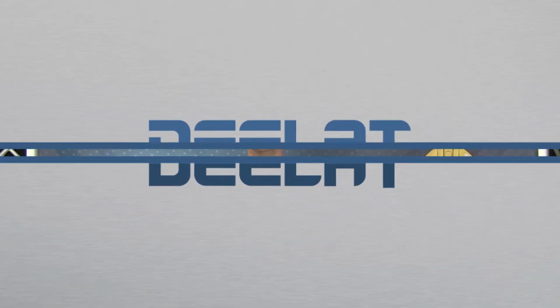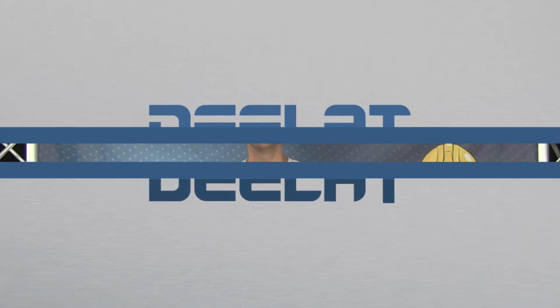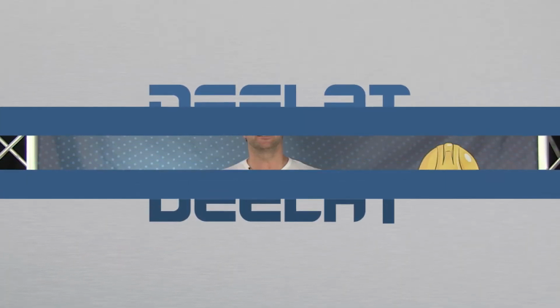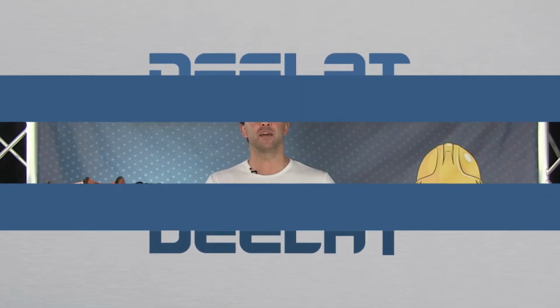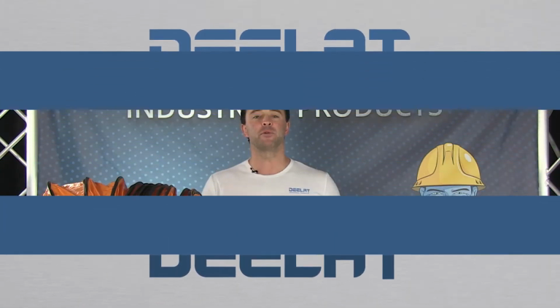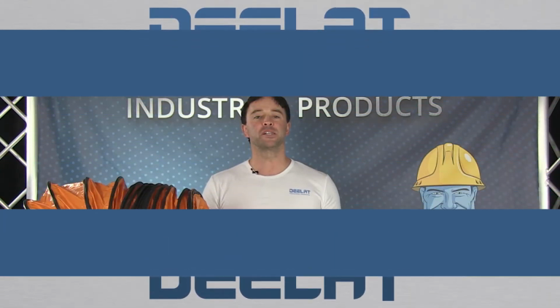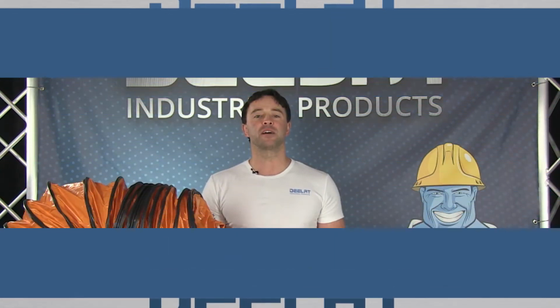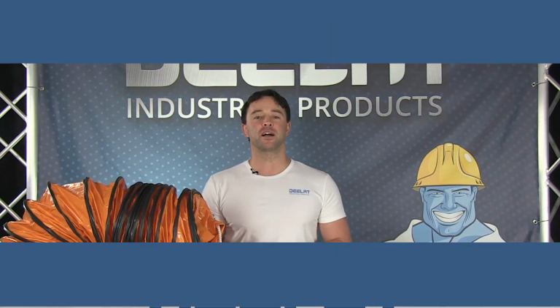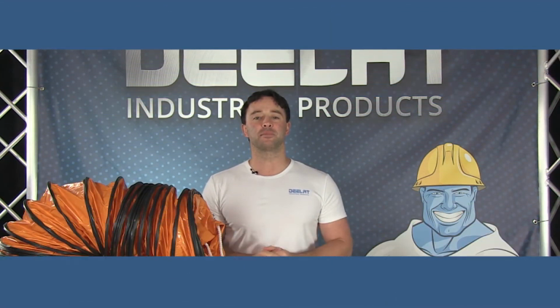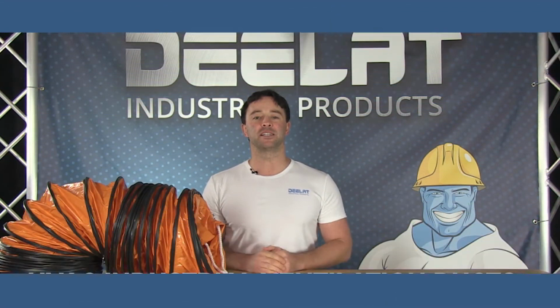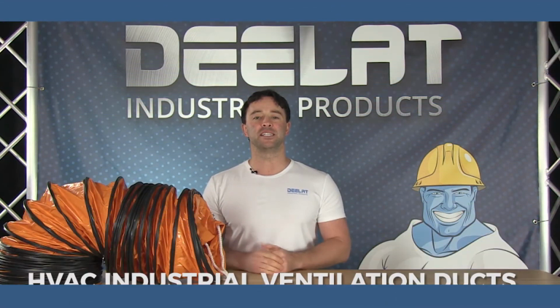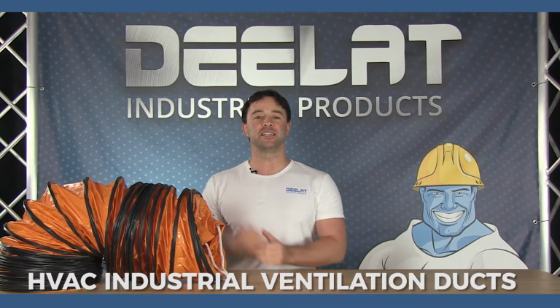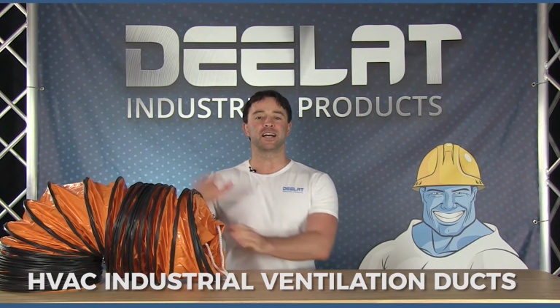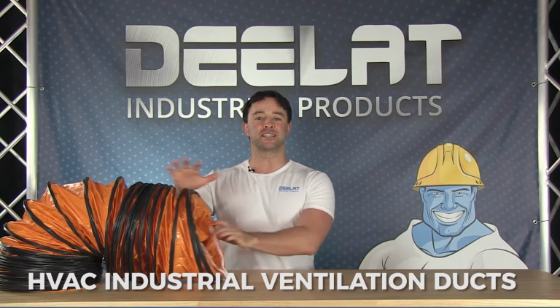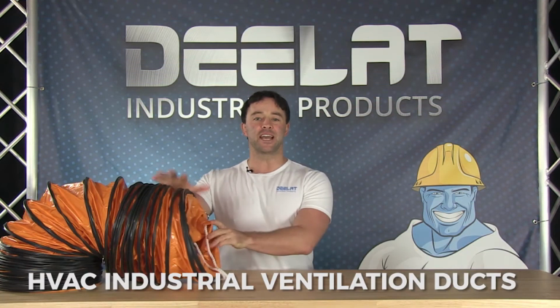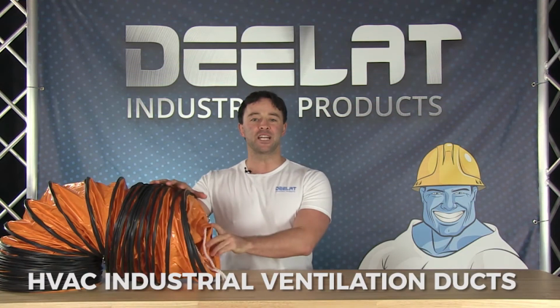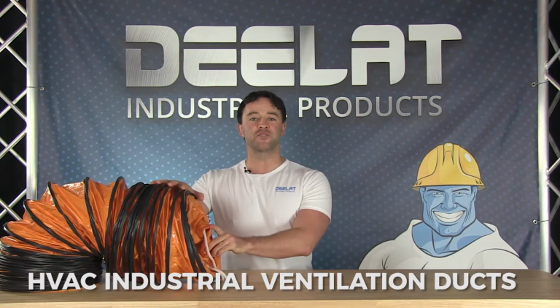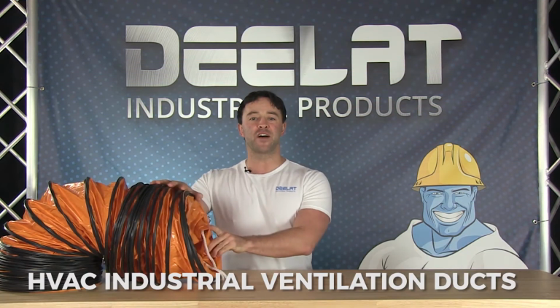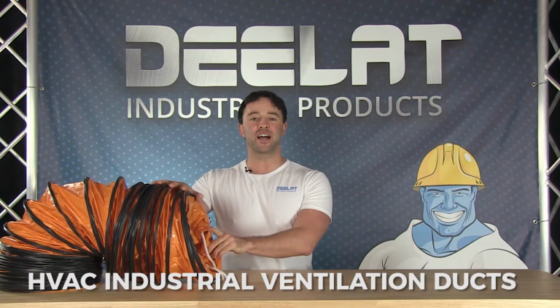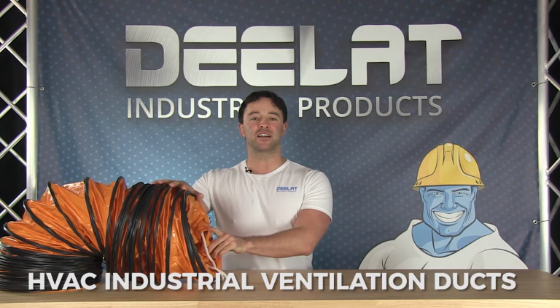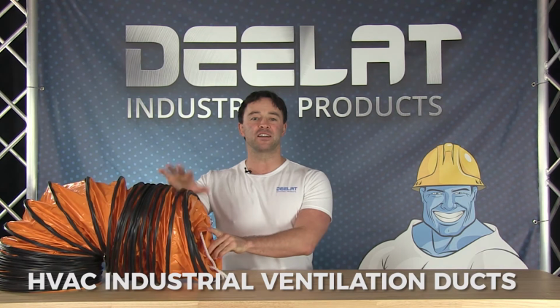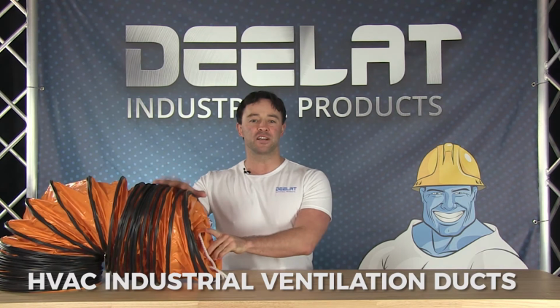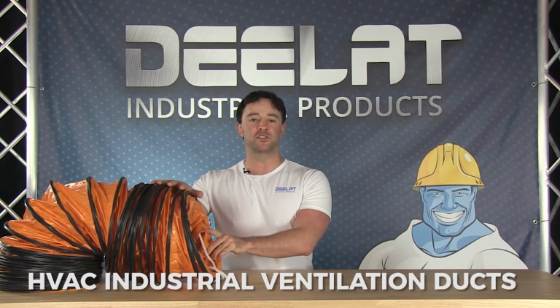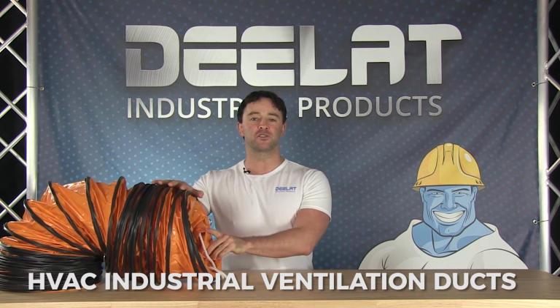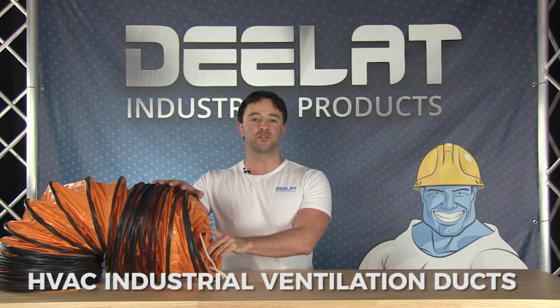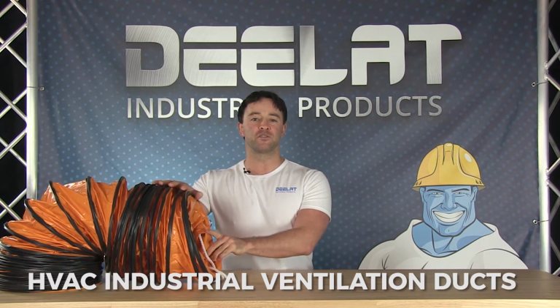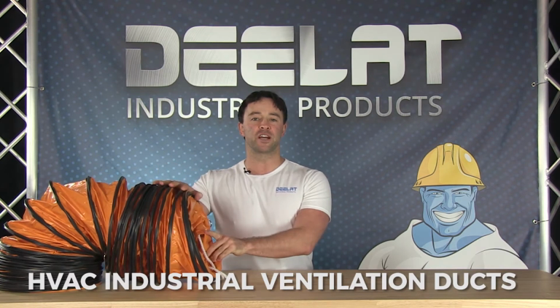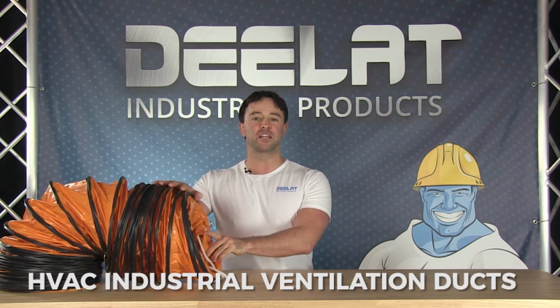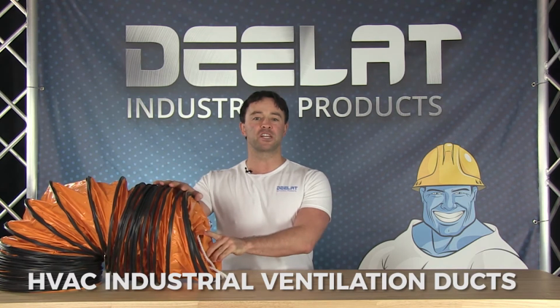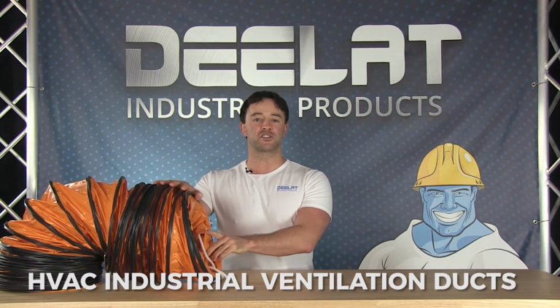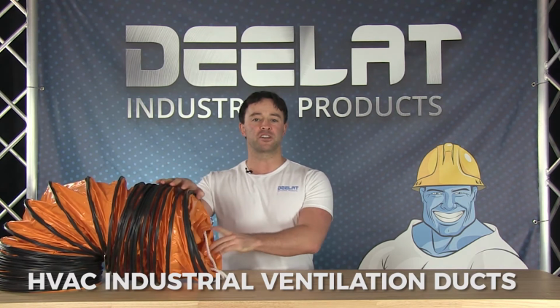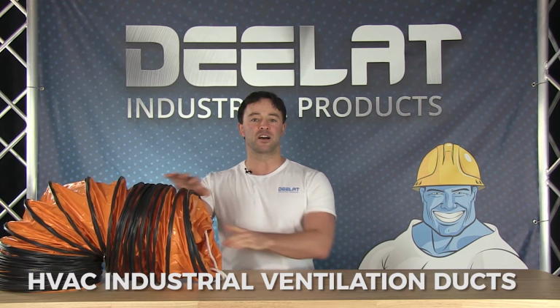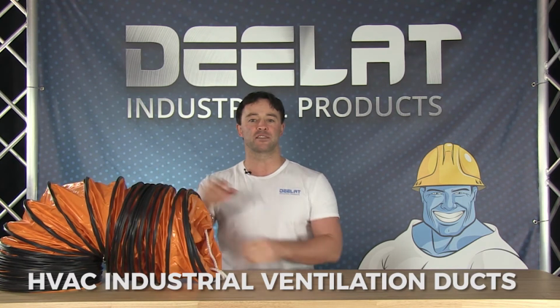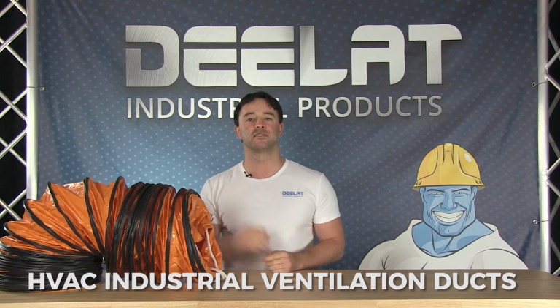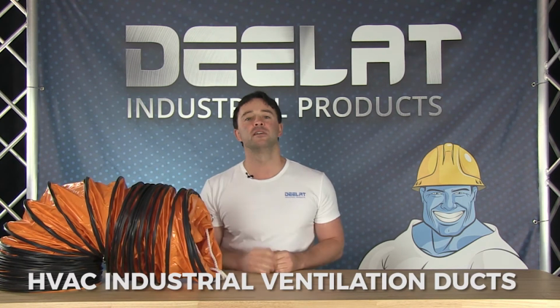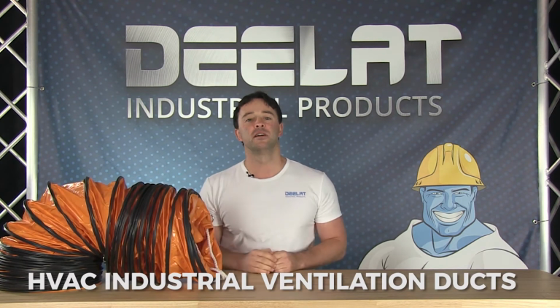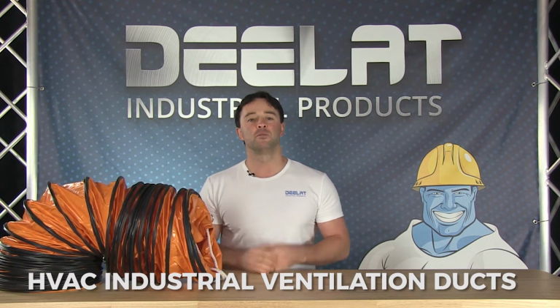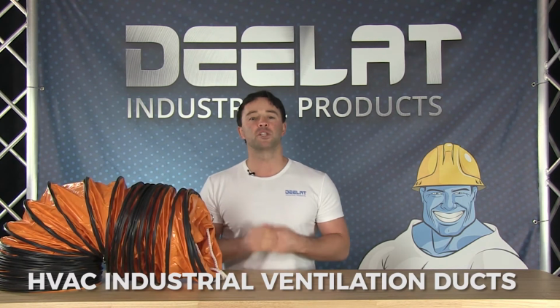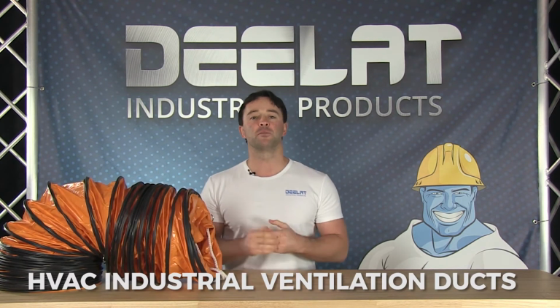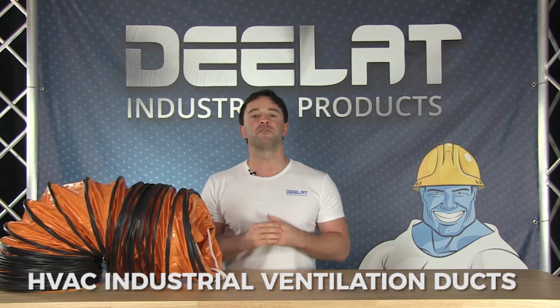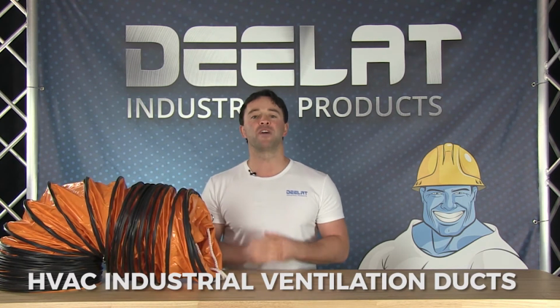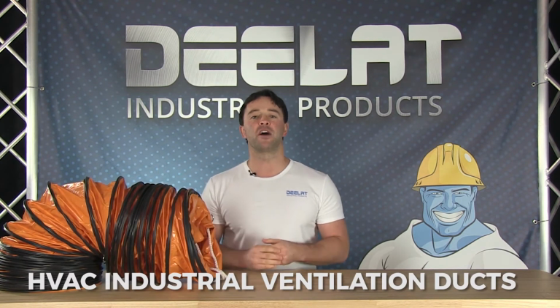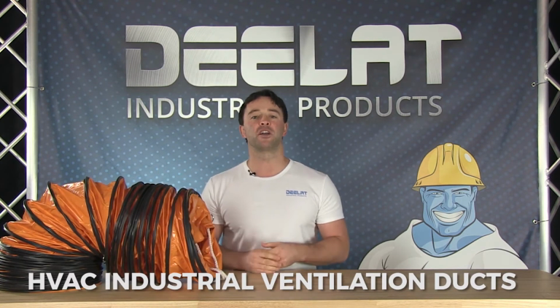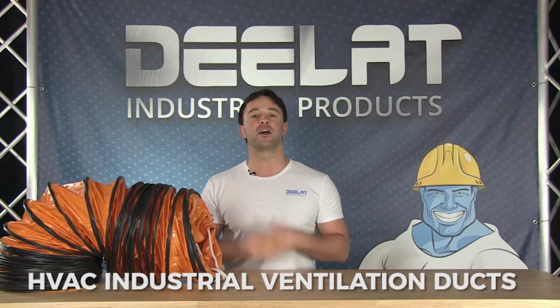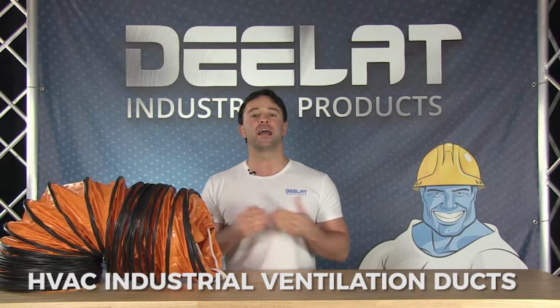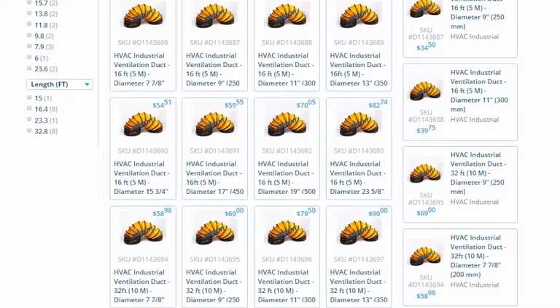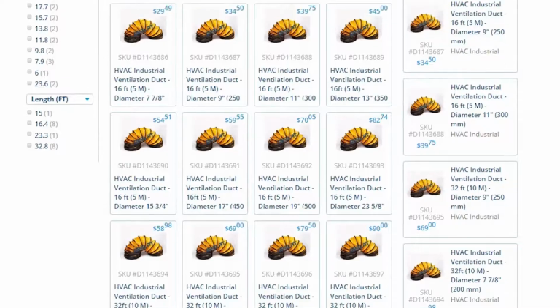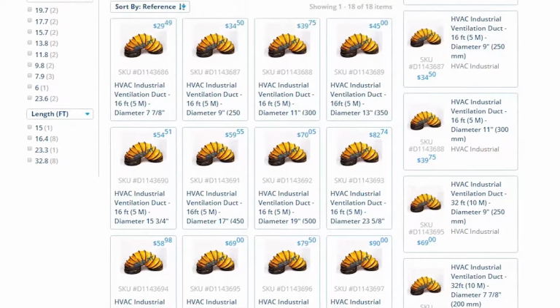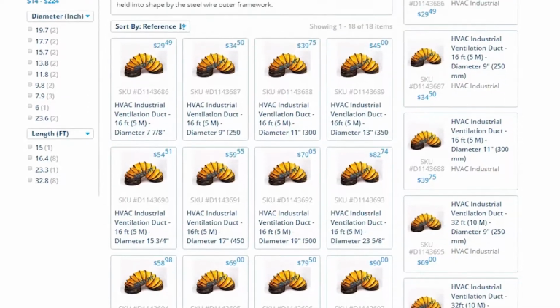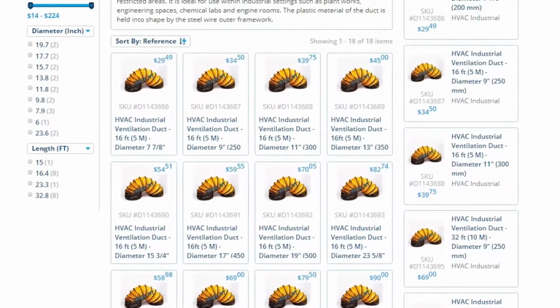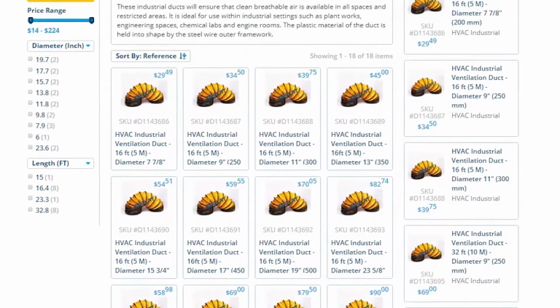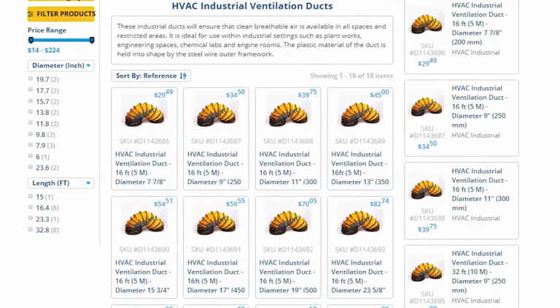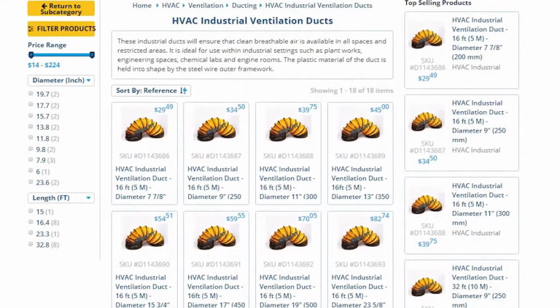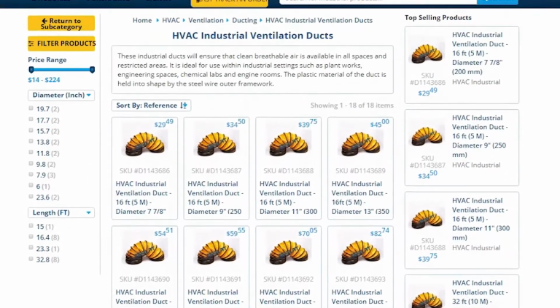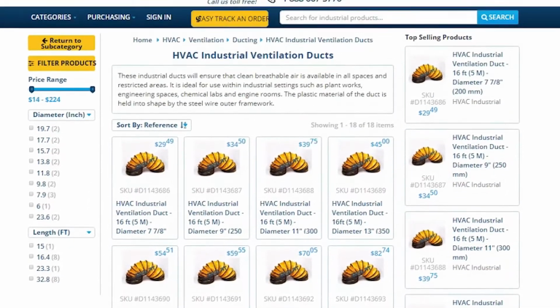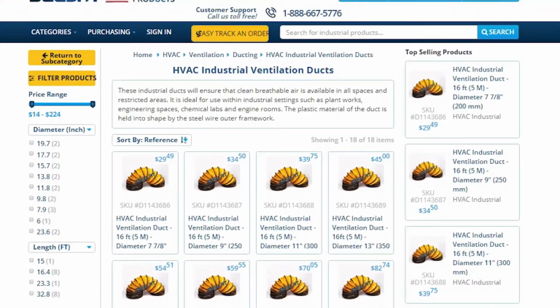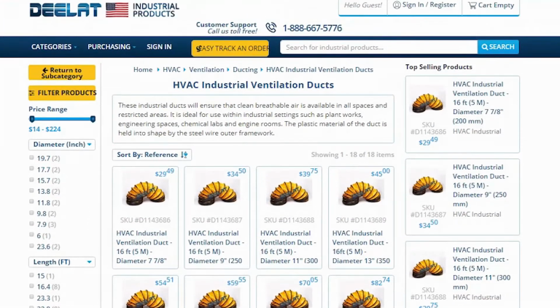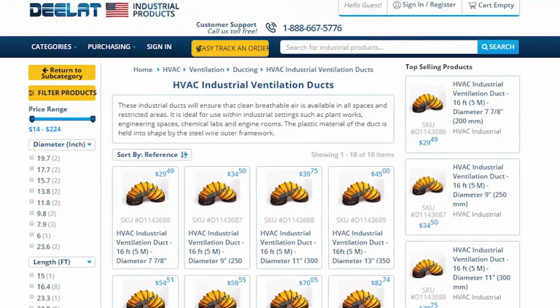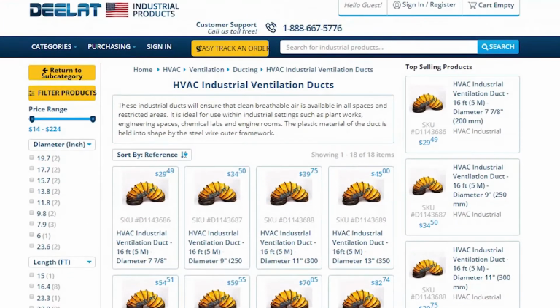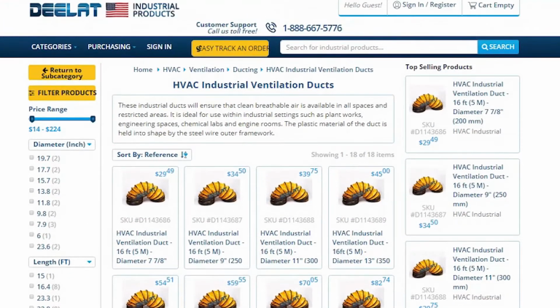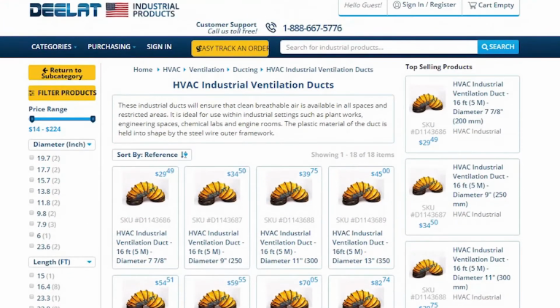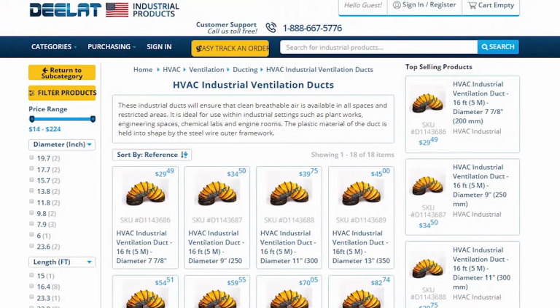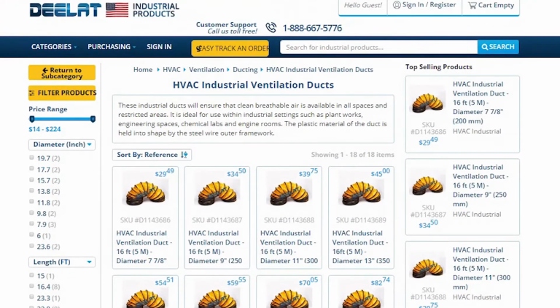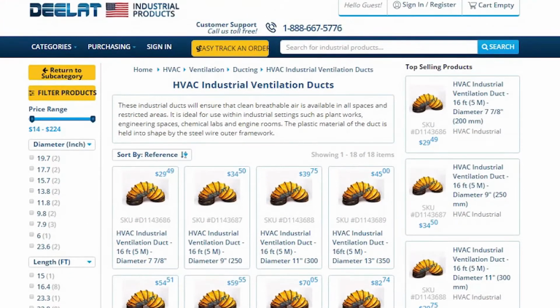Today we are talking about D-Lat's HVAC Industrial Ventilation Ducts, which can be found in our HVAC category under ducting.